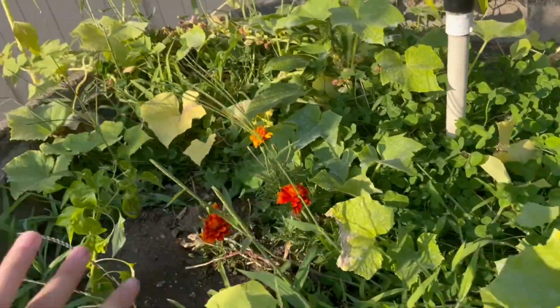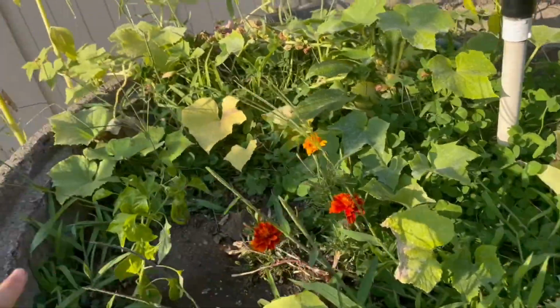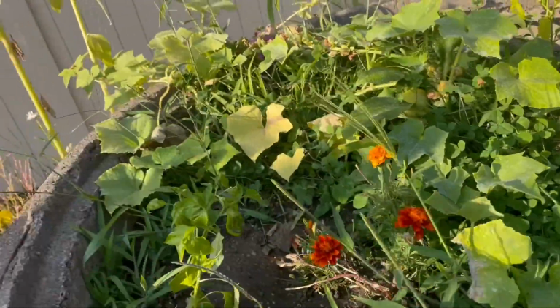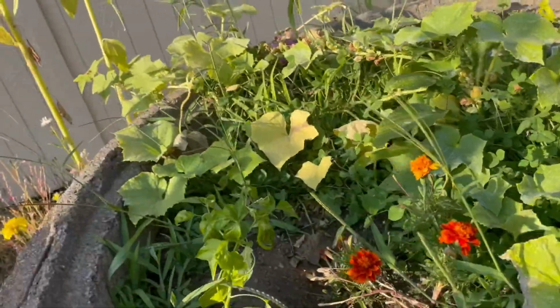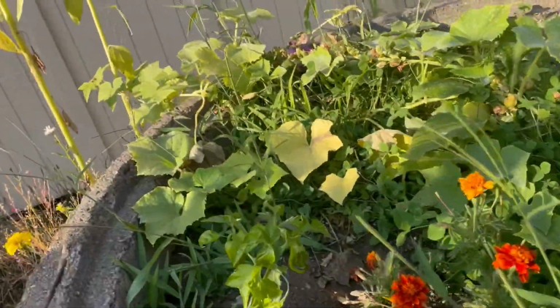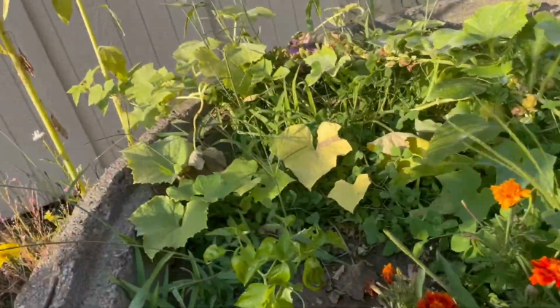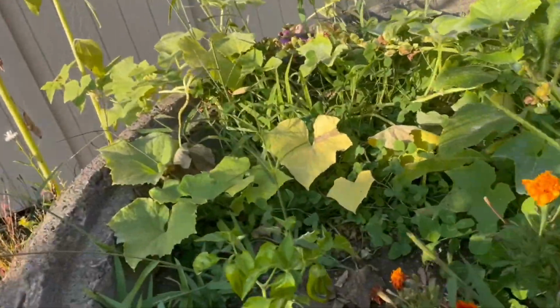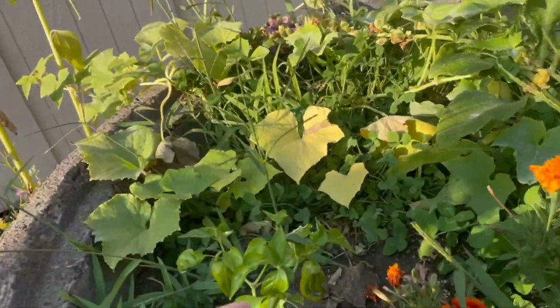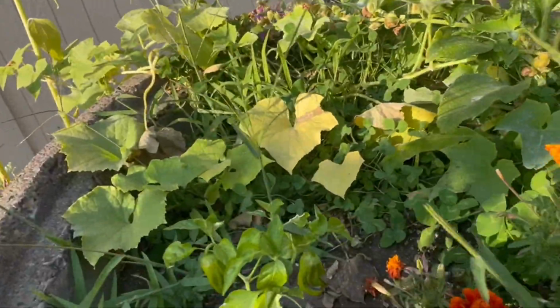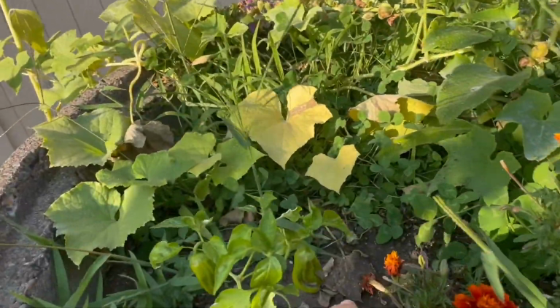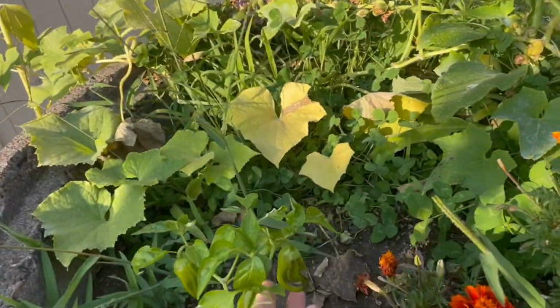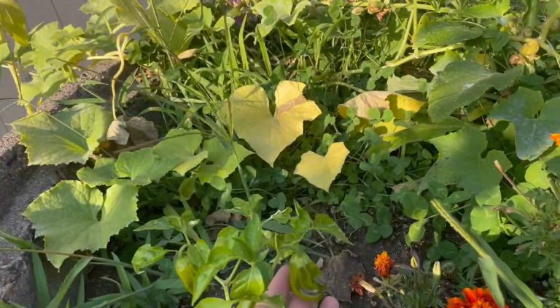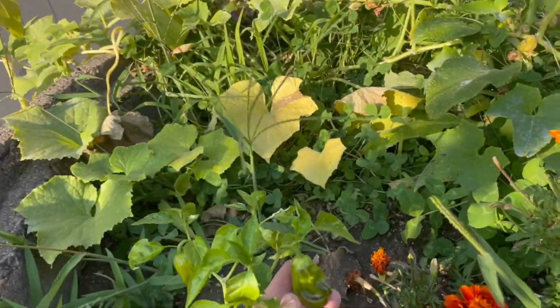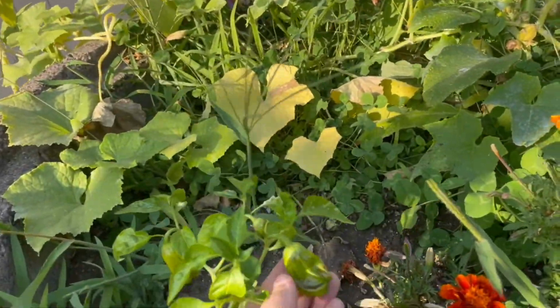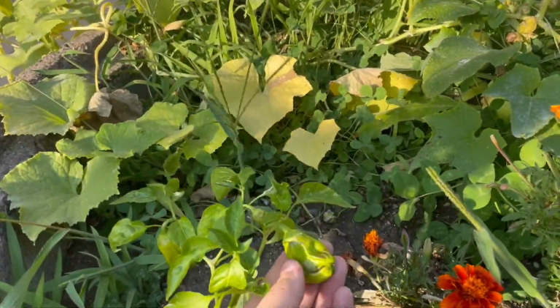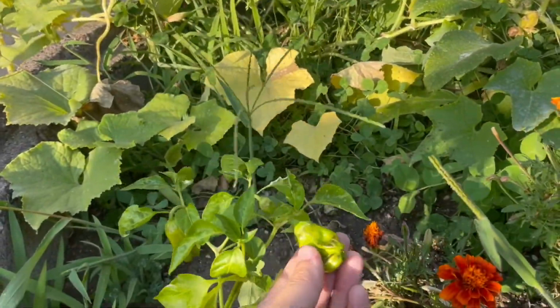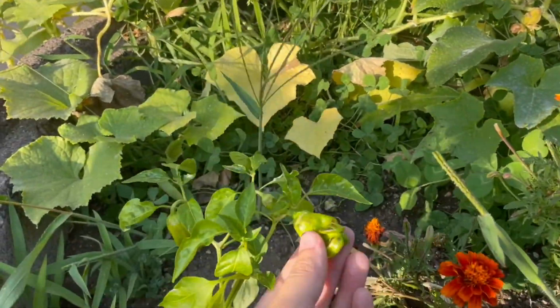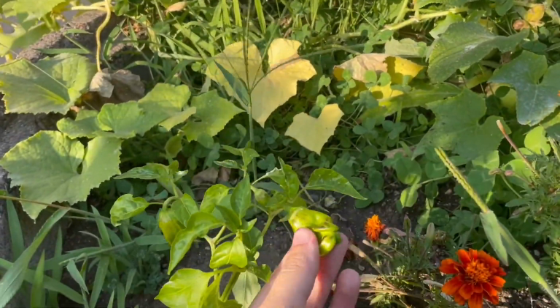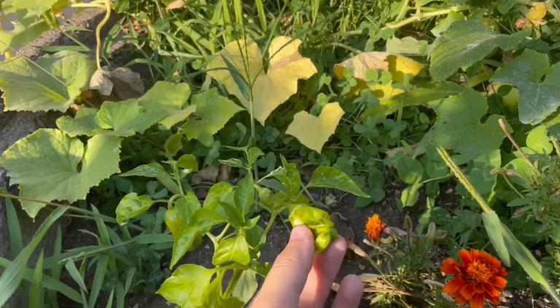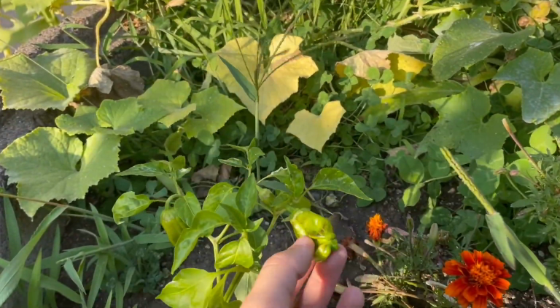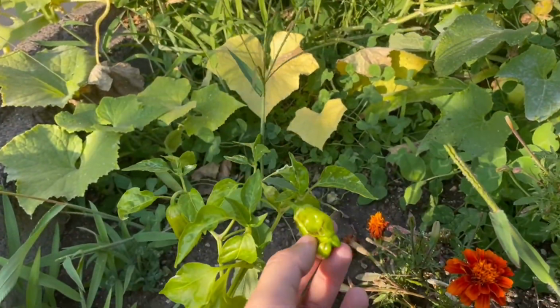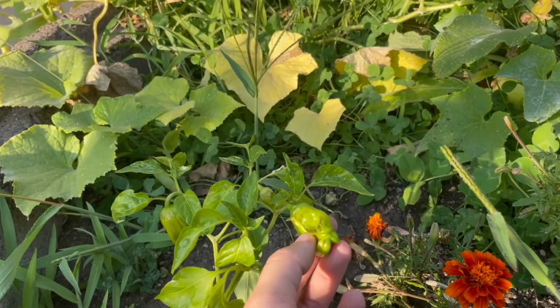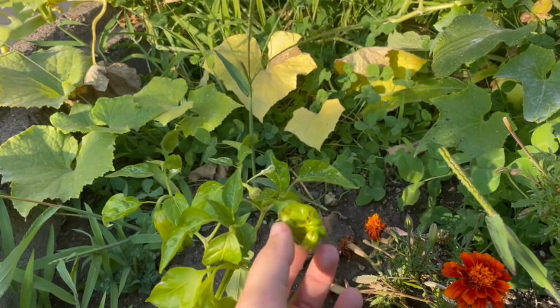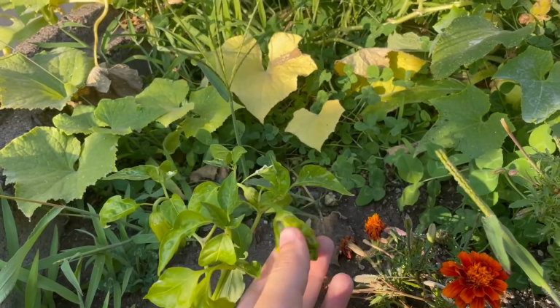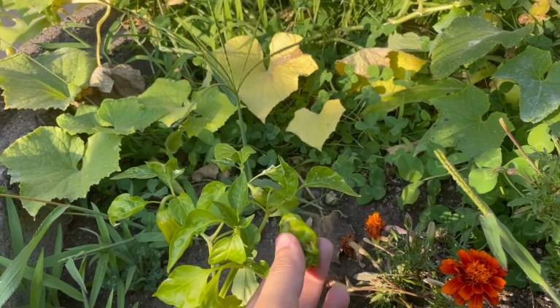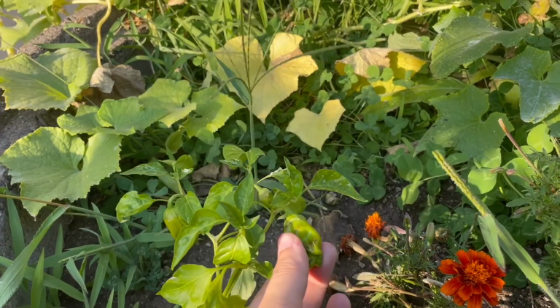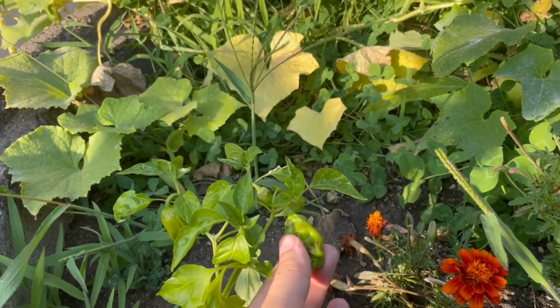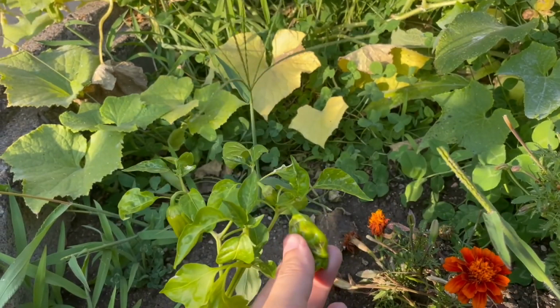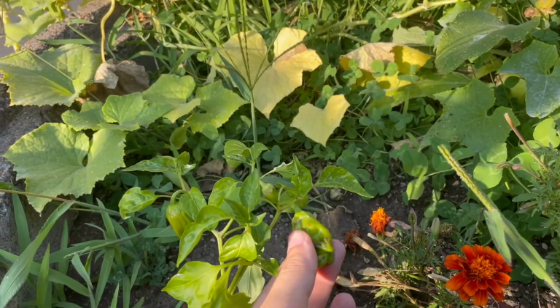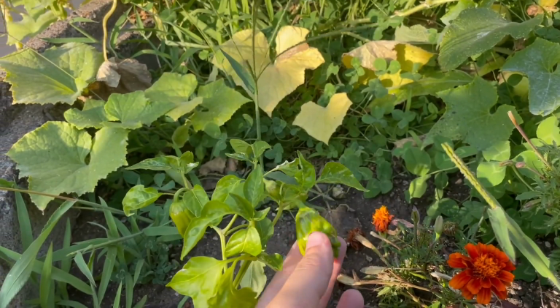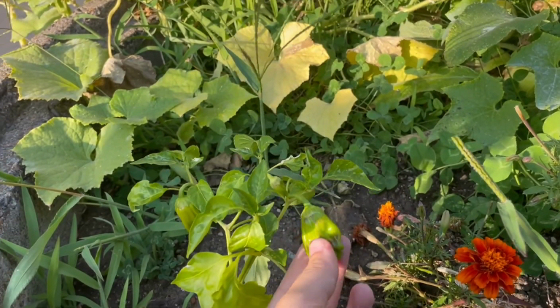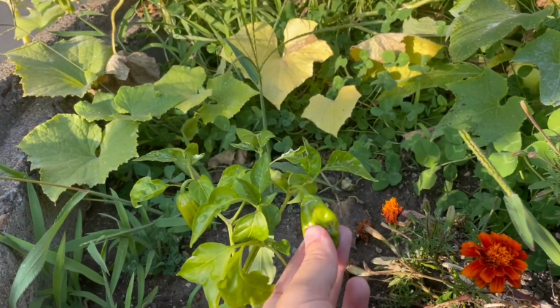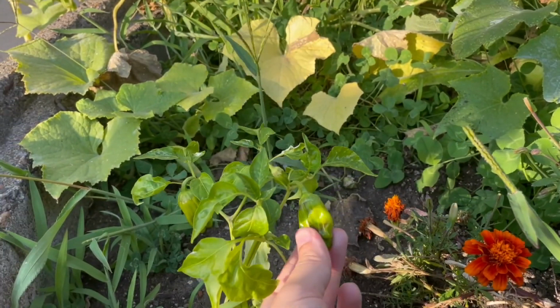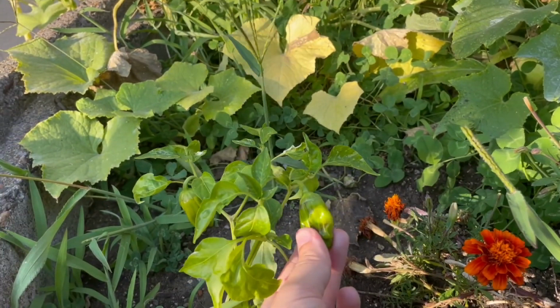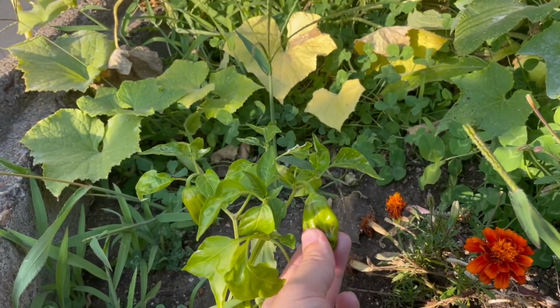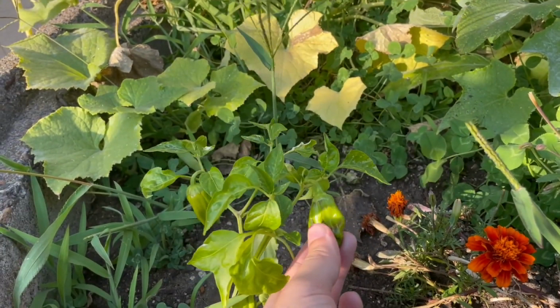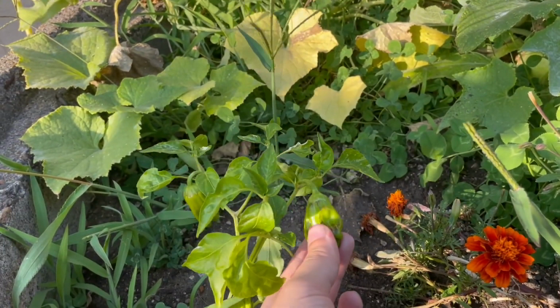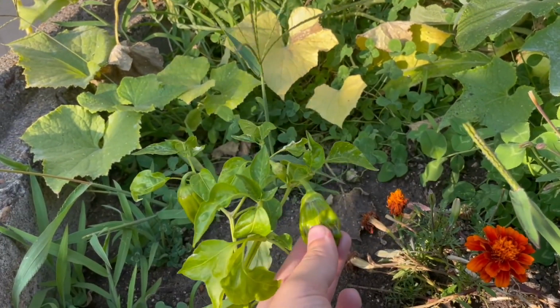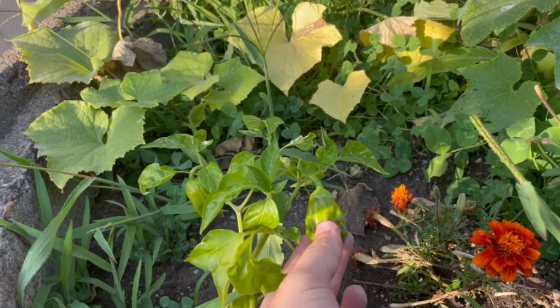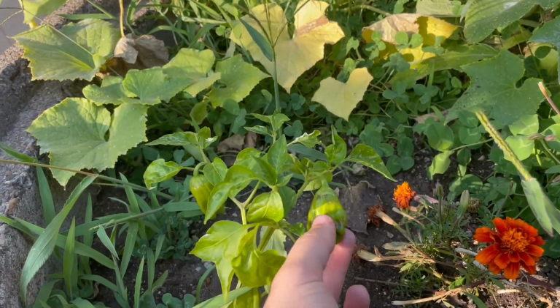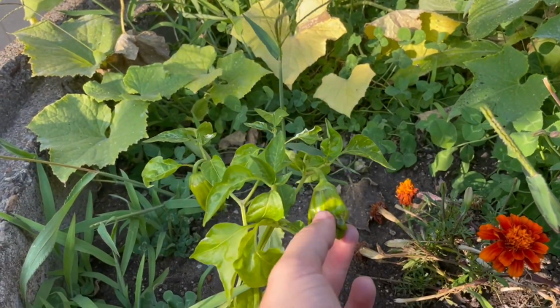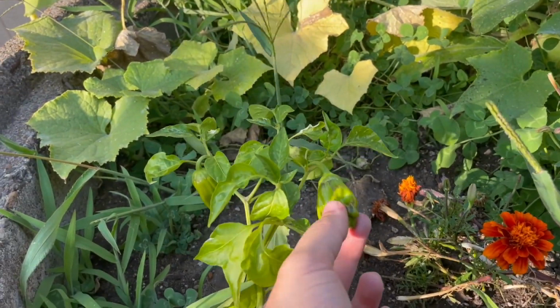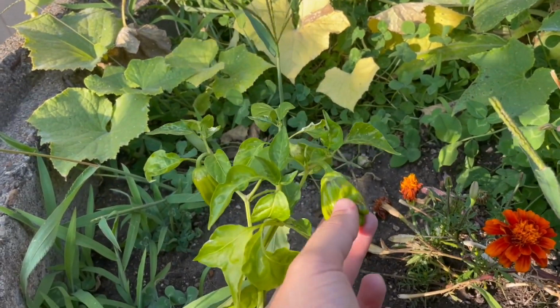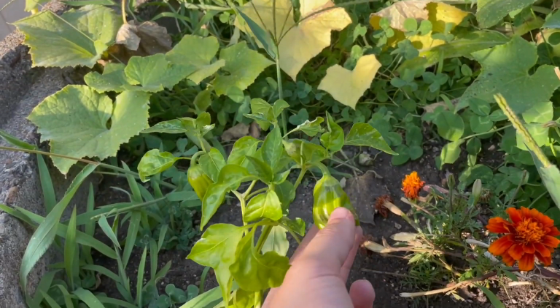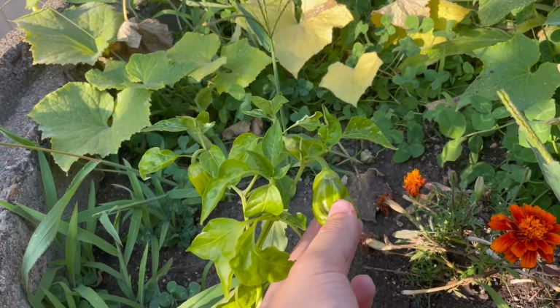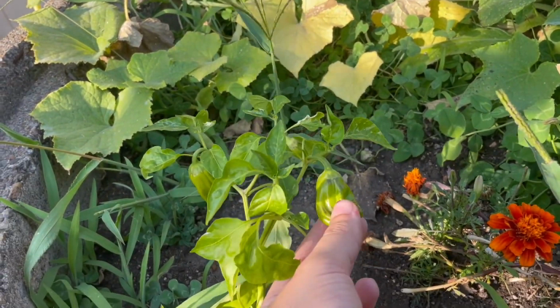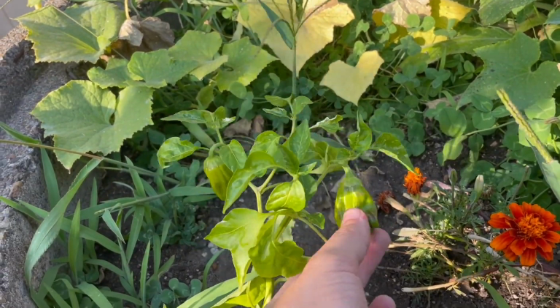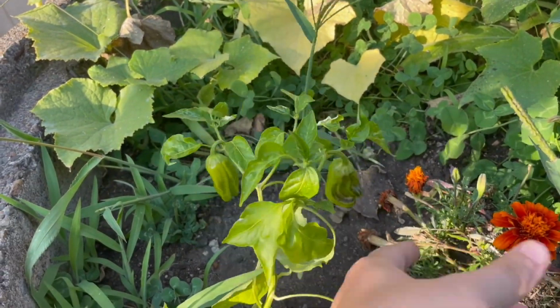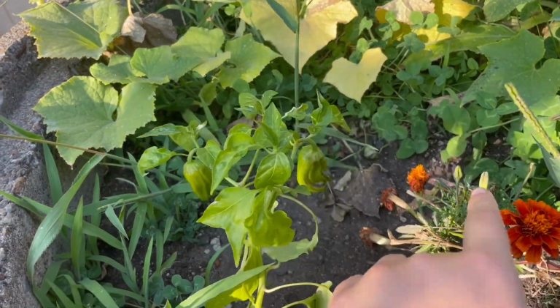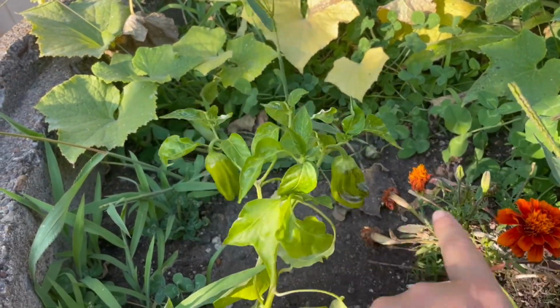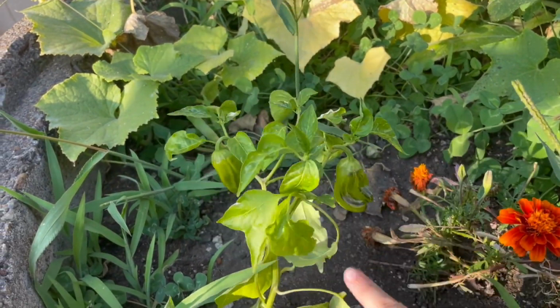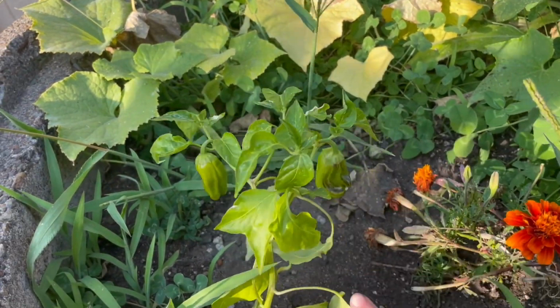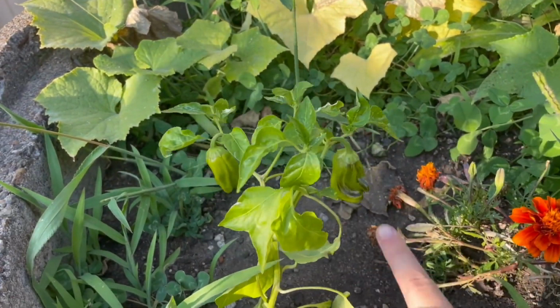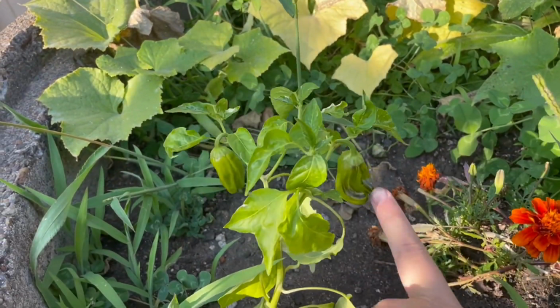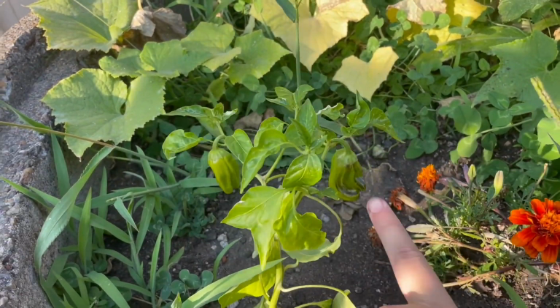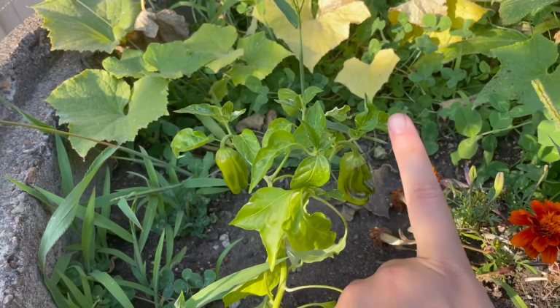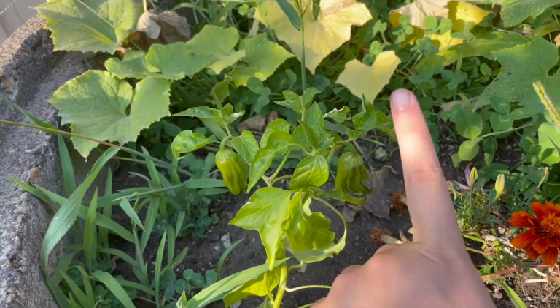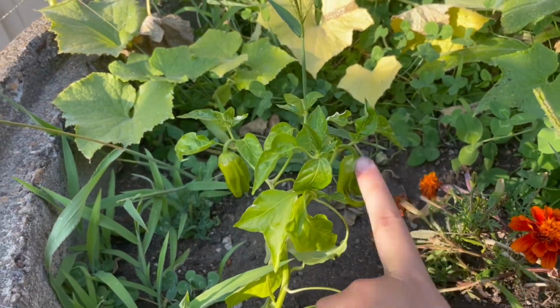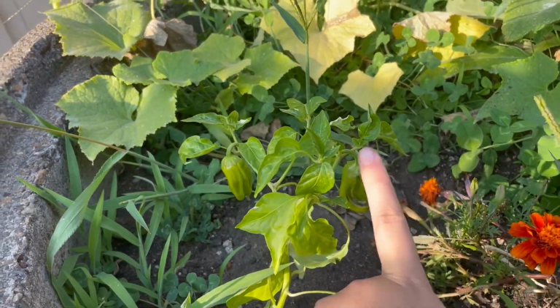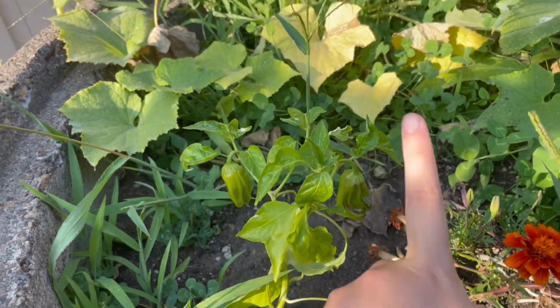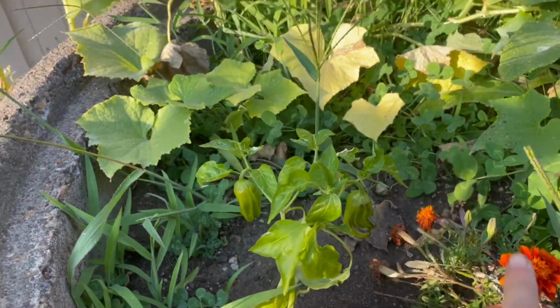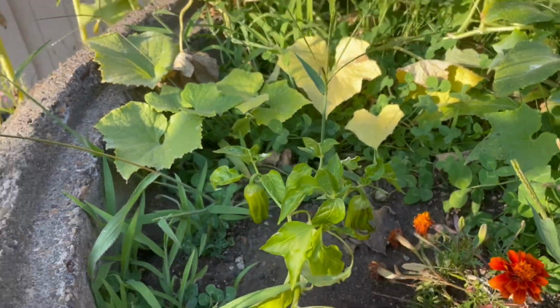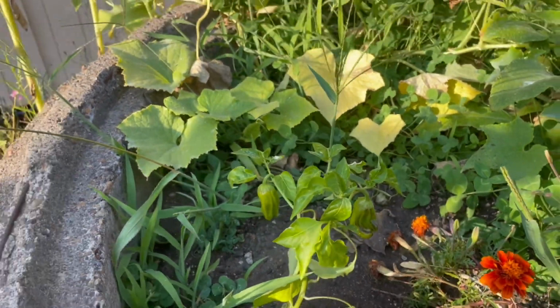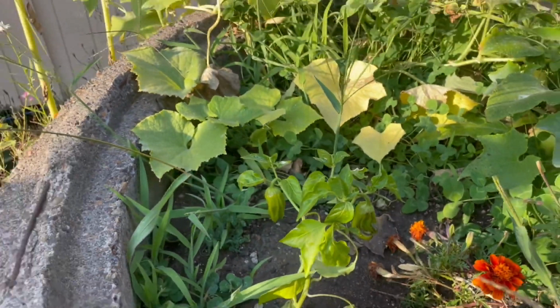I have some sad pepper plants — a few of them have some peppers but they did not do so well. Next year I'm starting my own peppers from seed, so hopefully they do better.